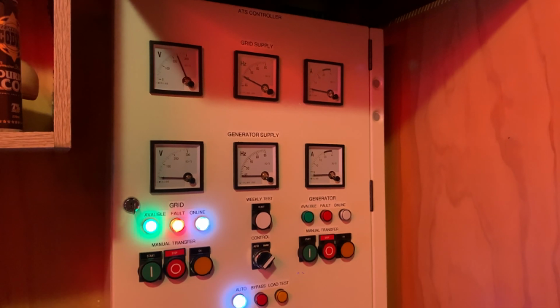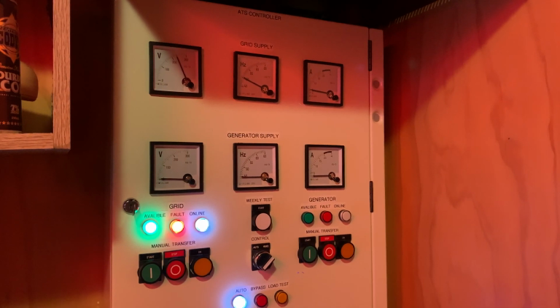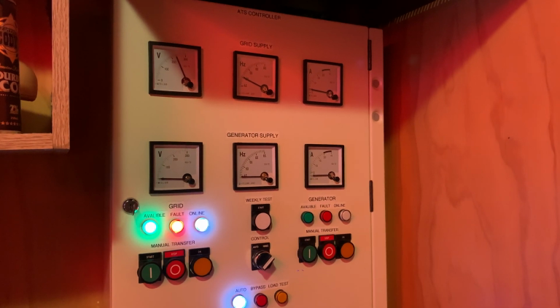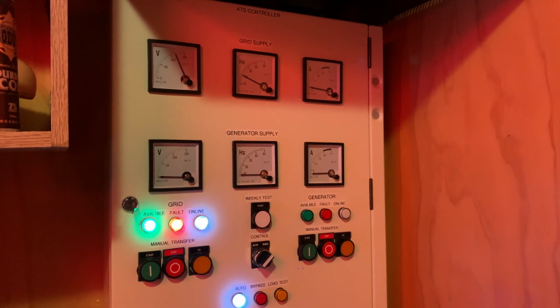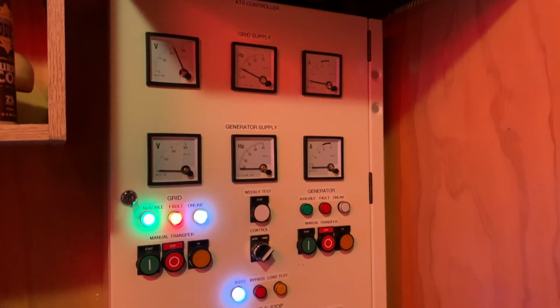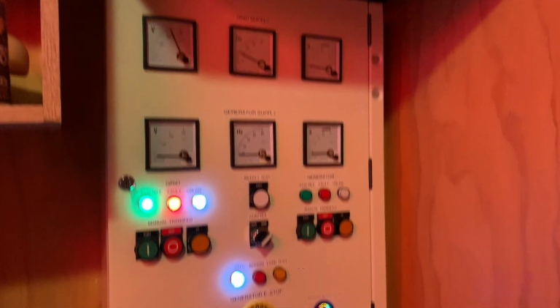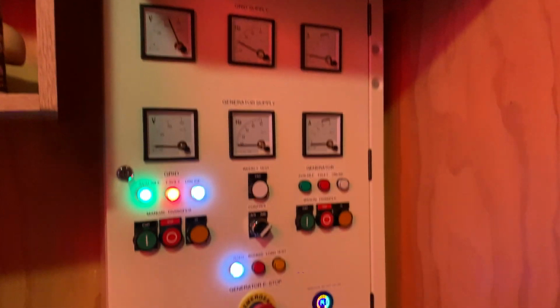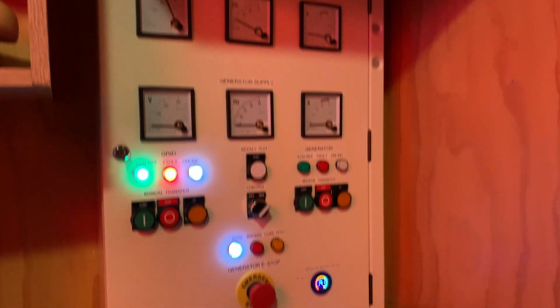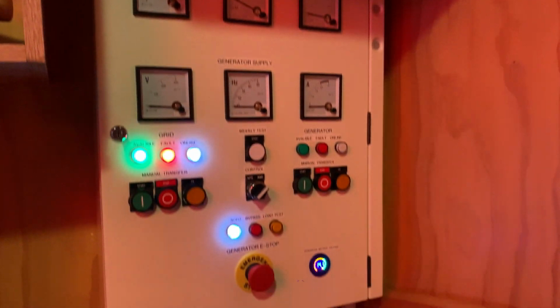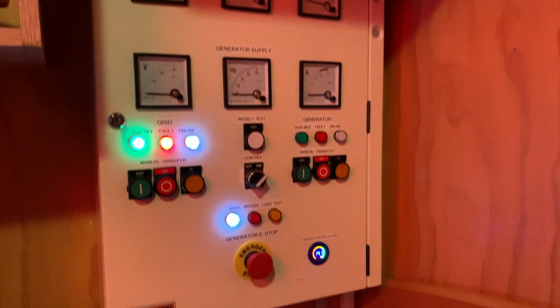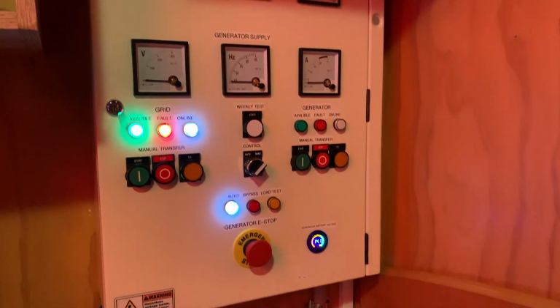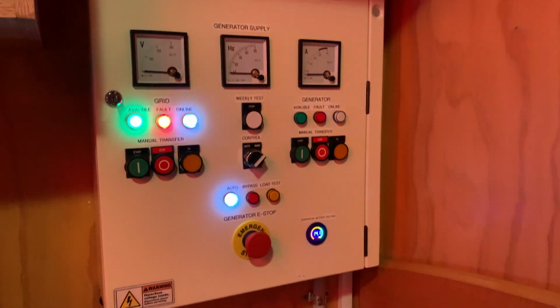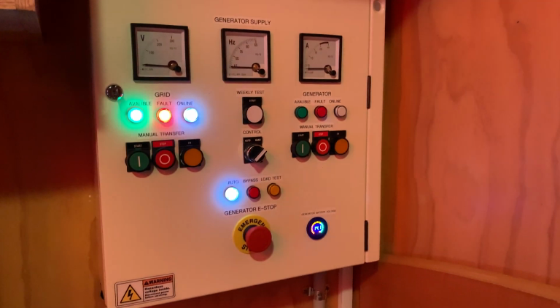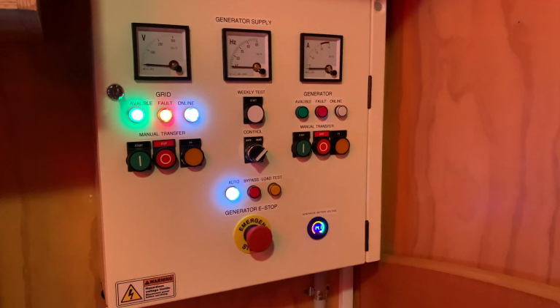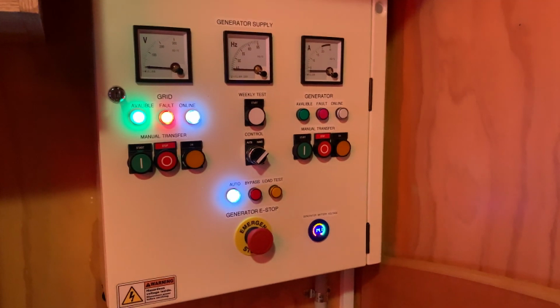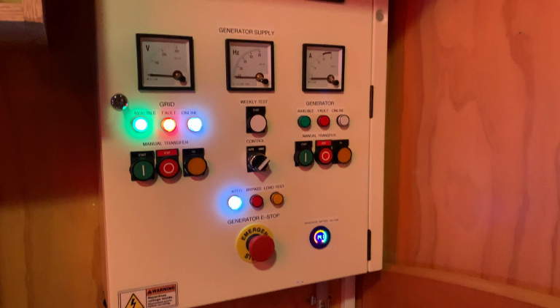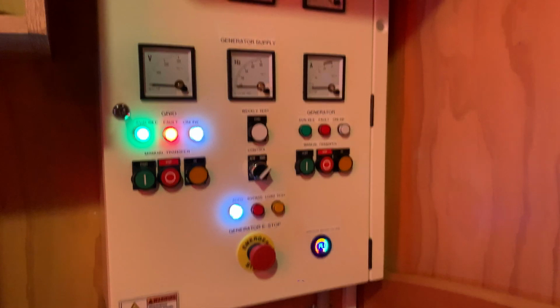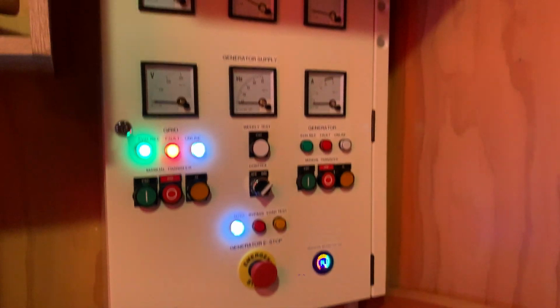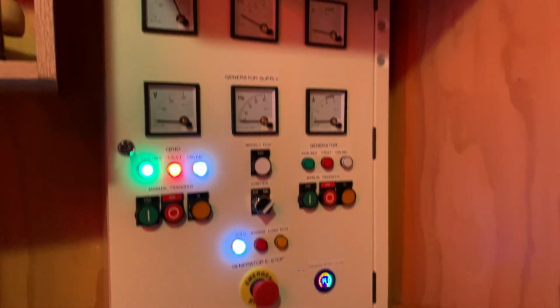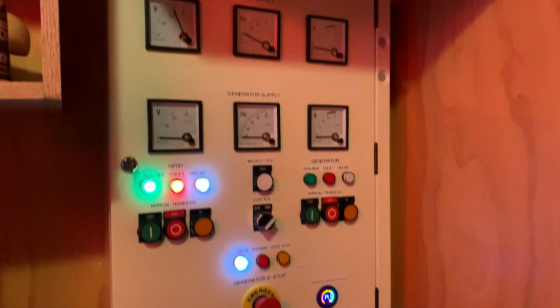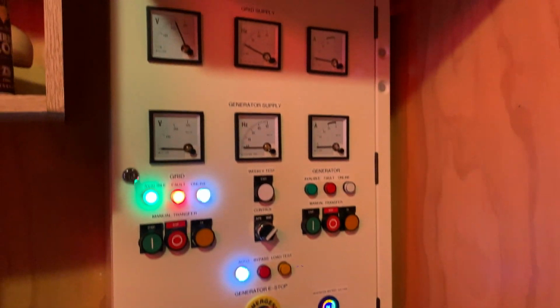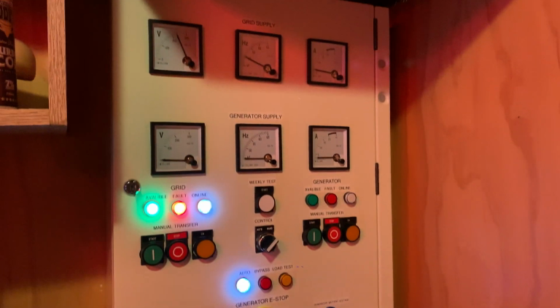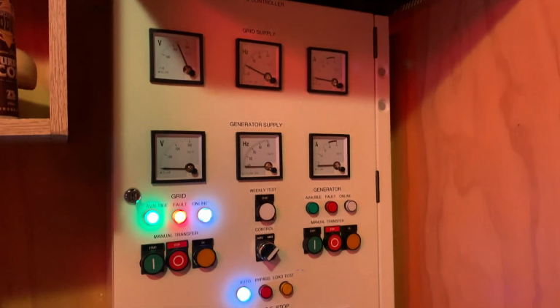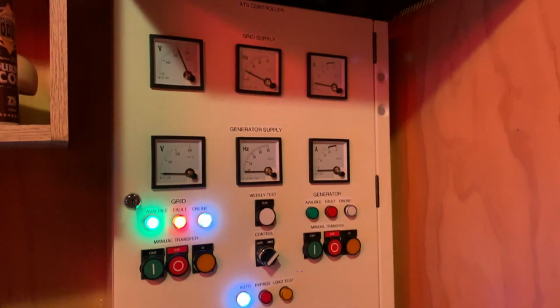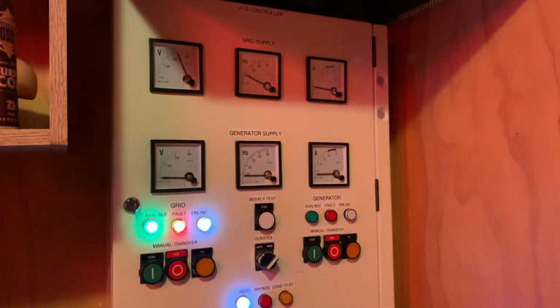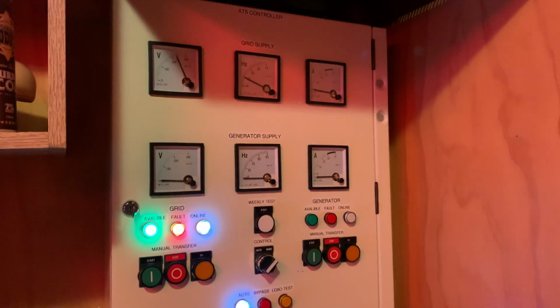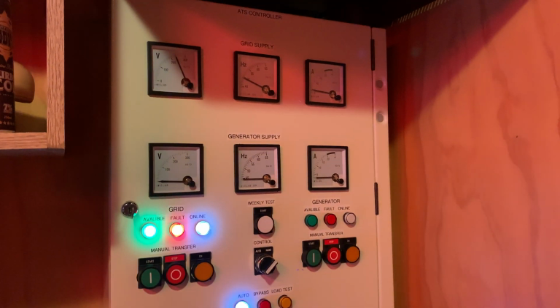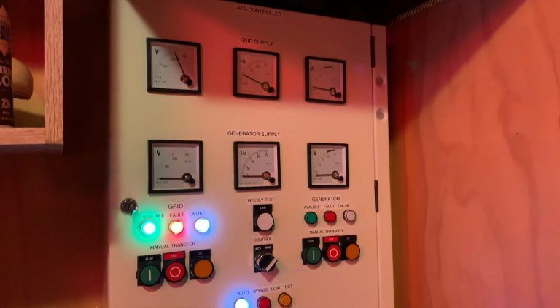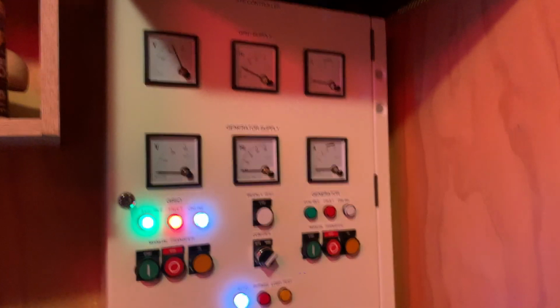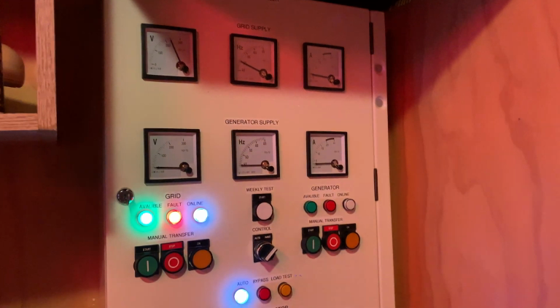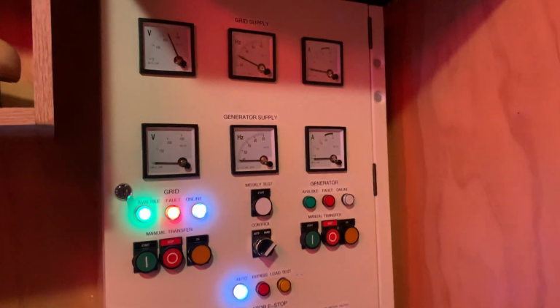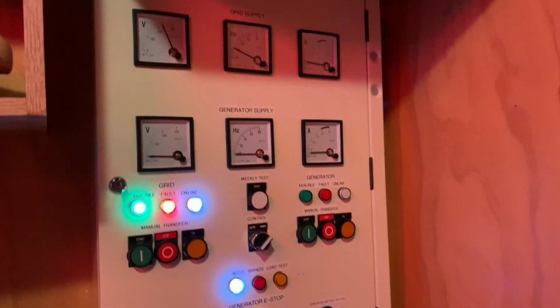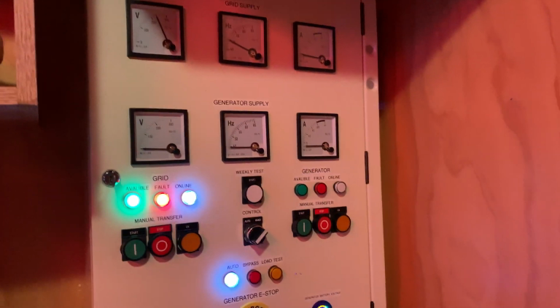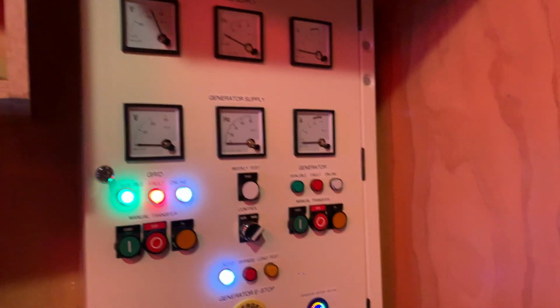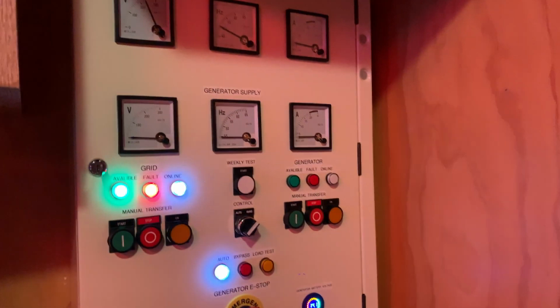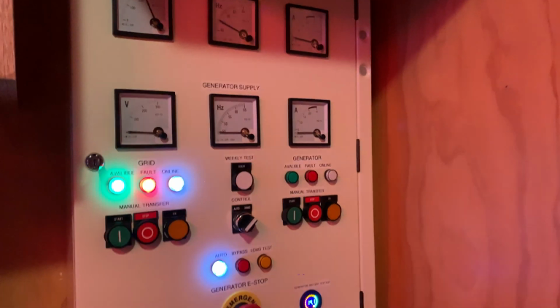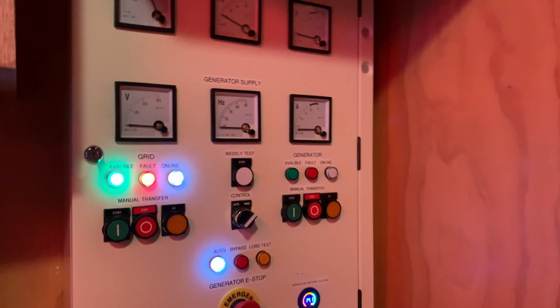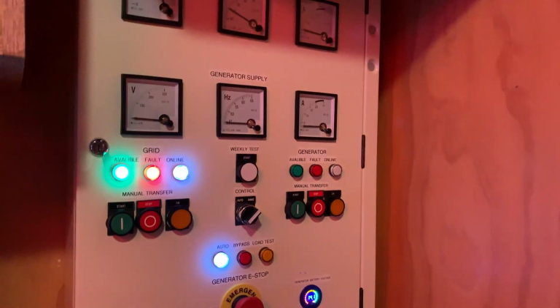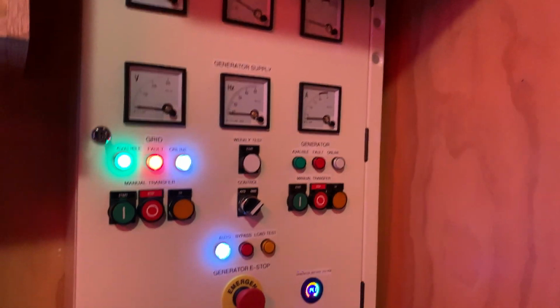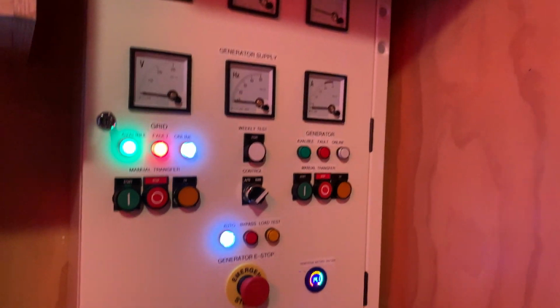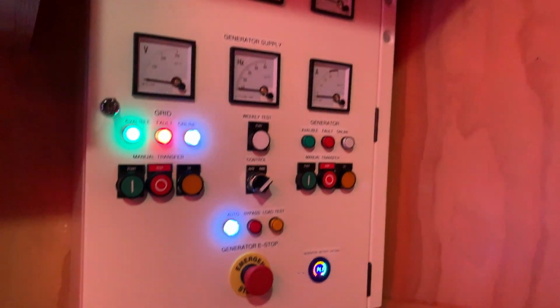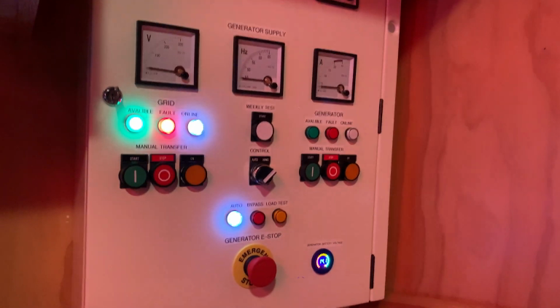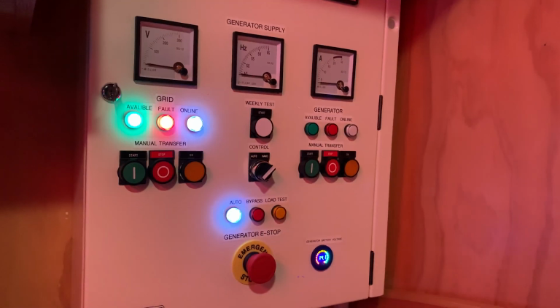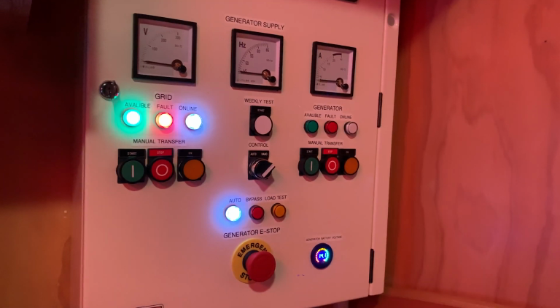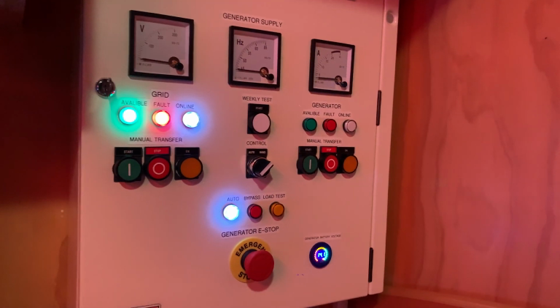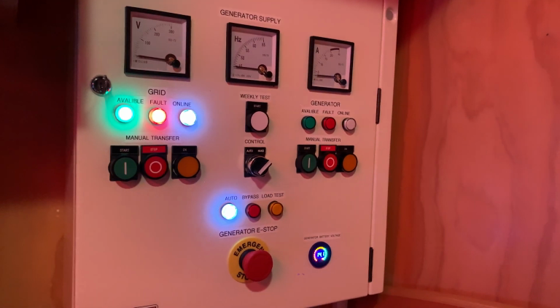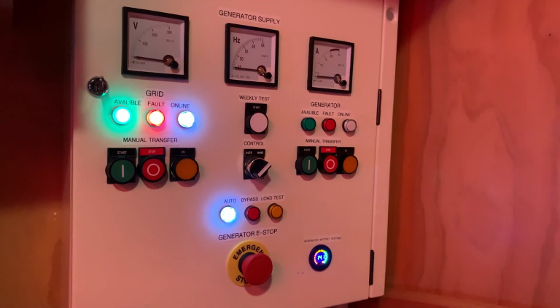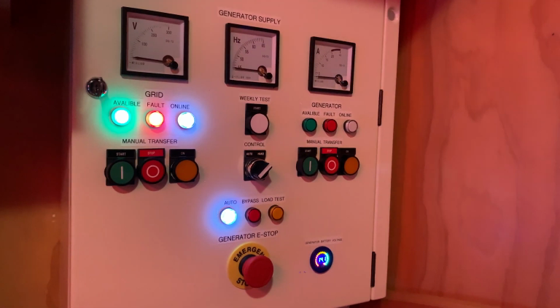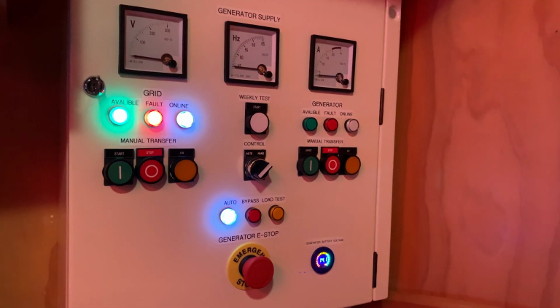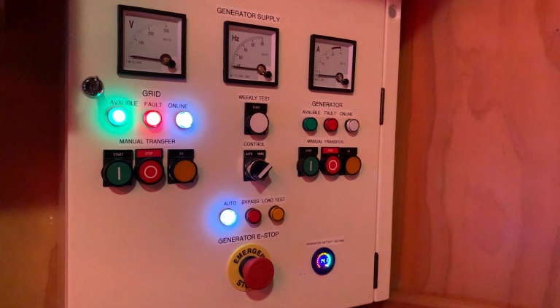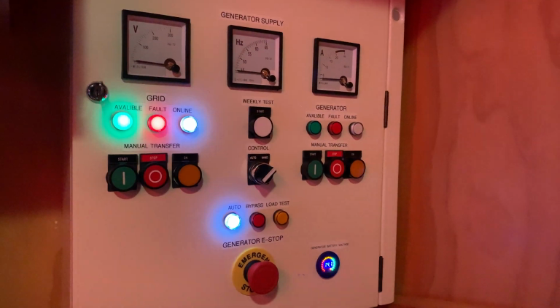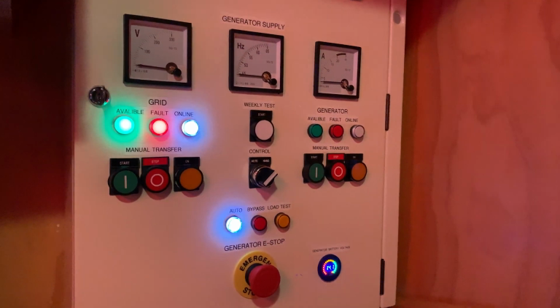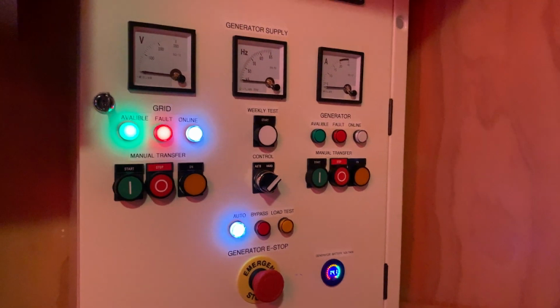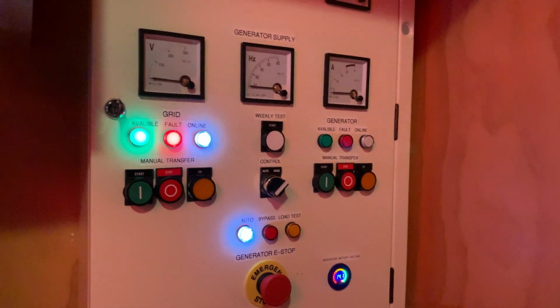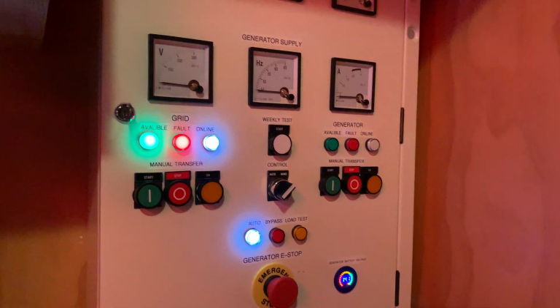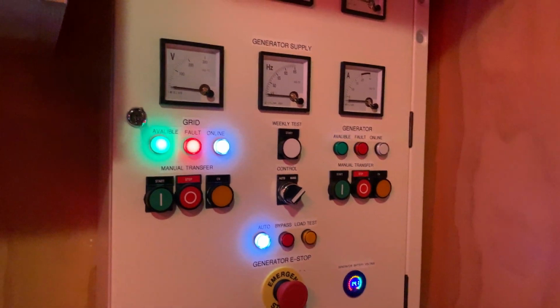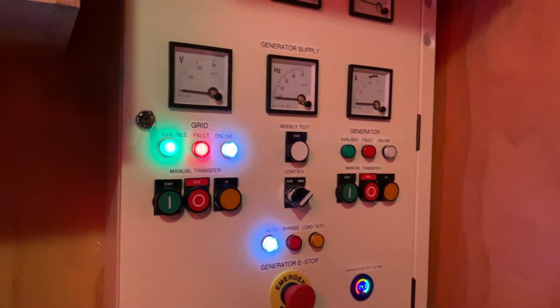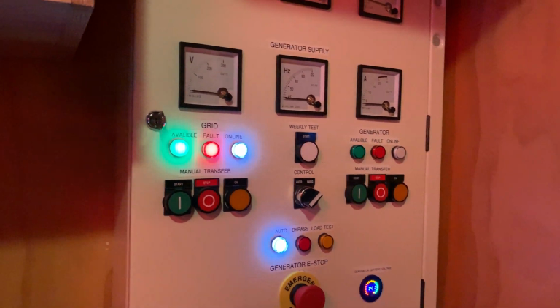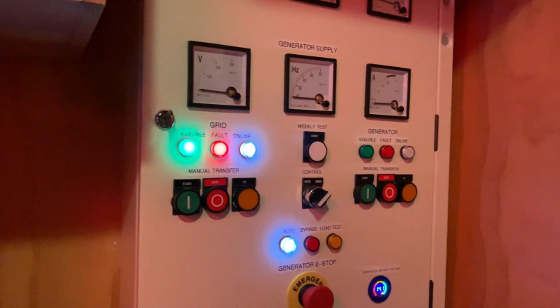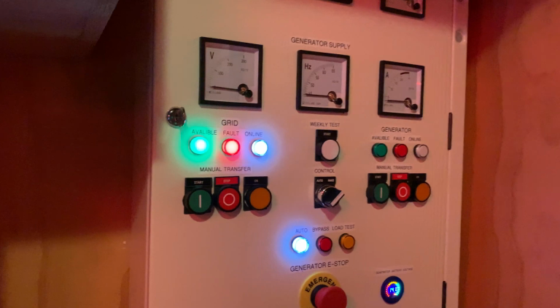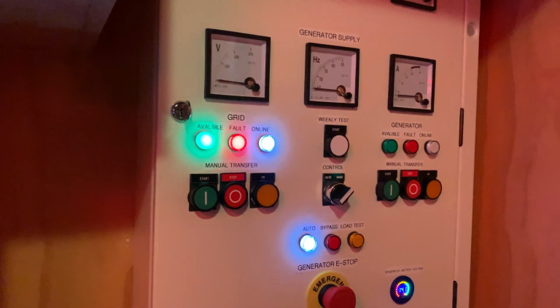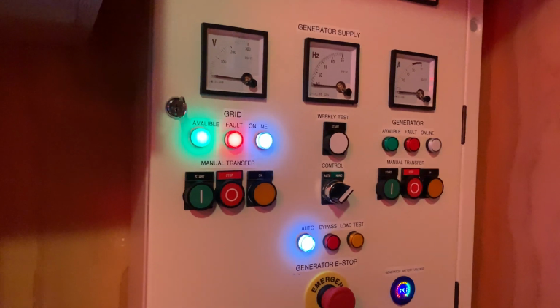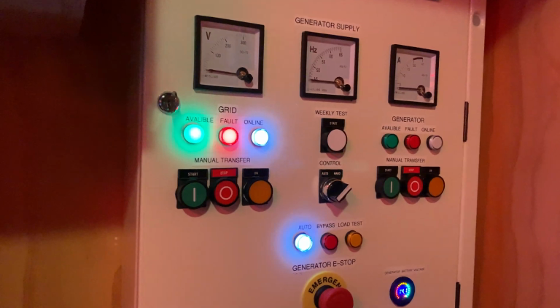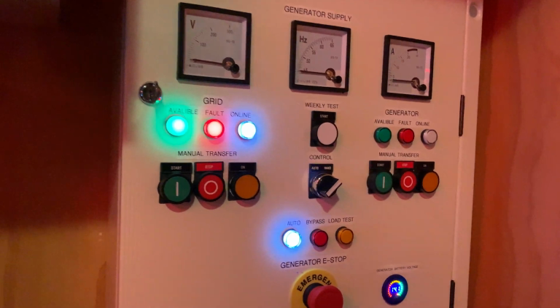Hey guys, this is going to be a quick update video on the generator controller. I've only done a couple of things, but I was quite happy with the end result so far.